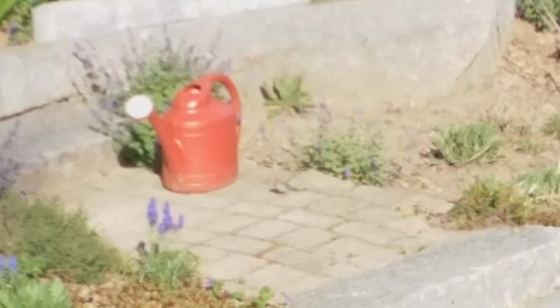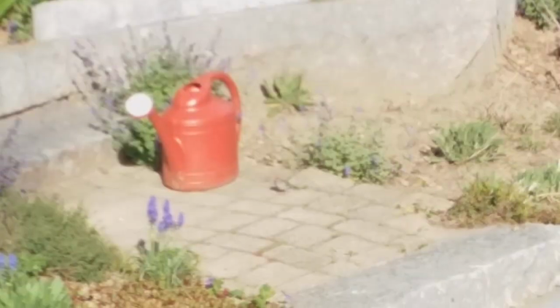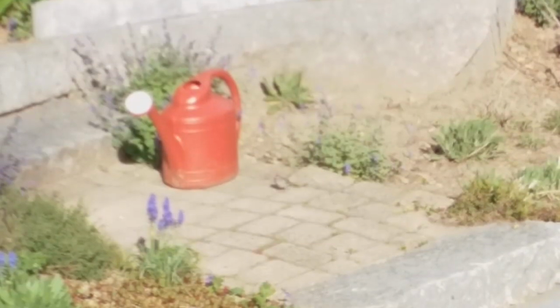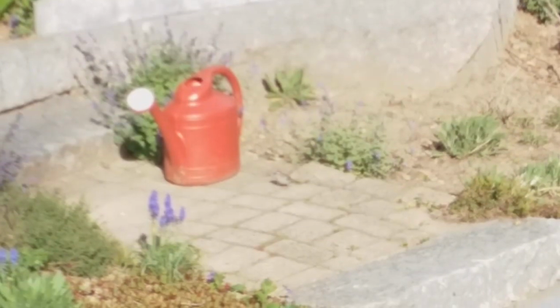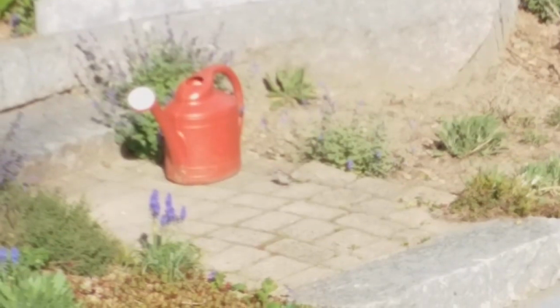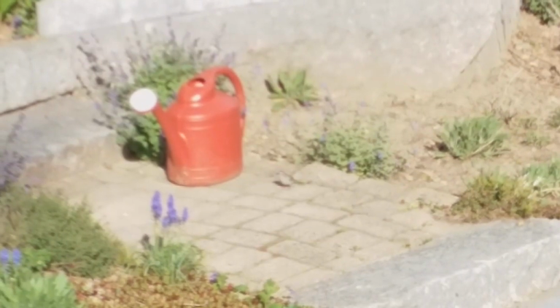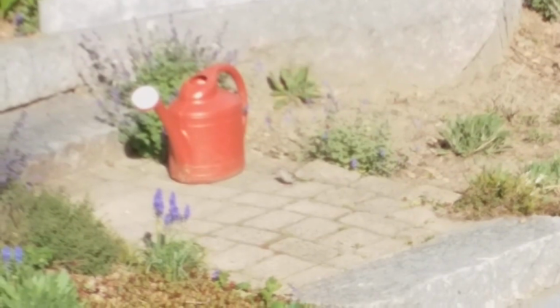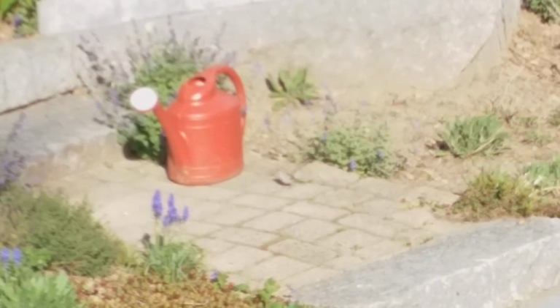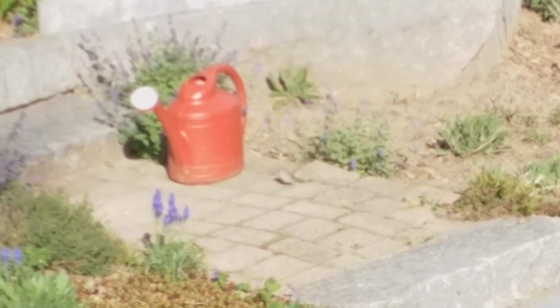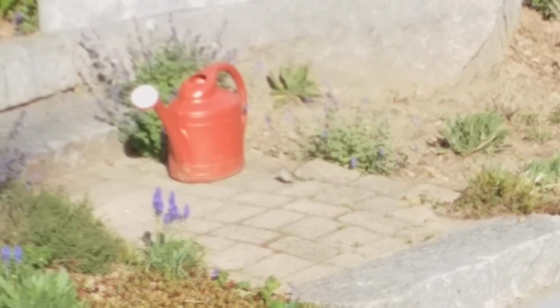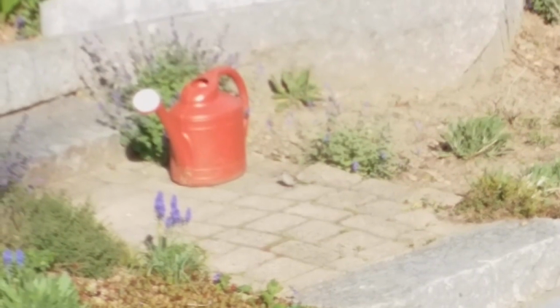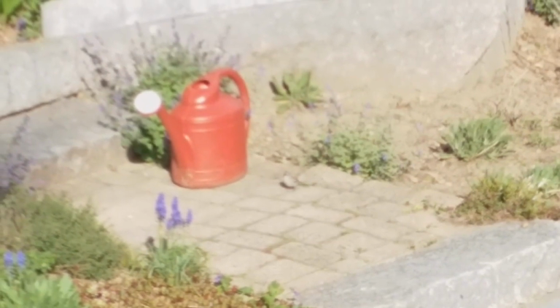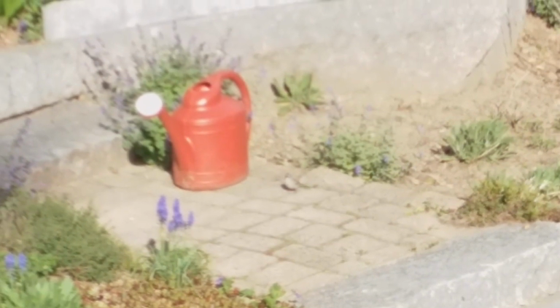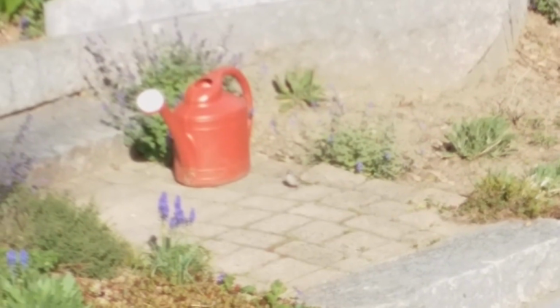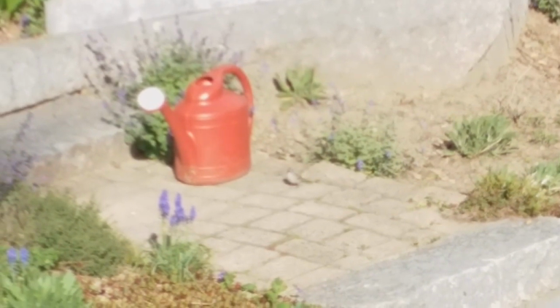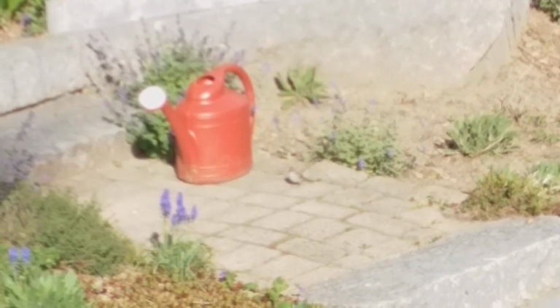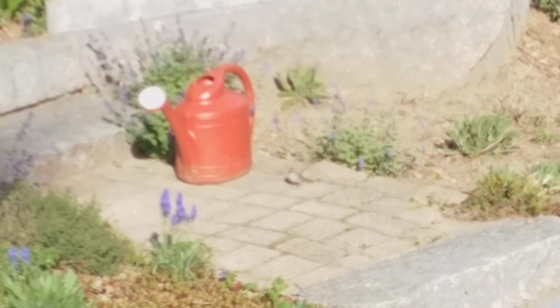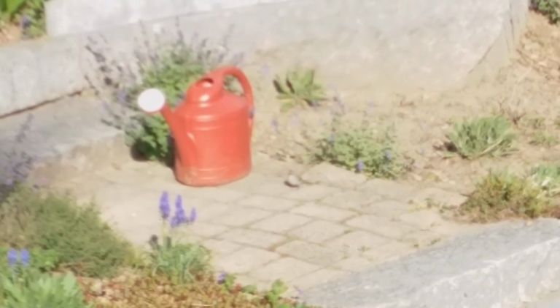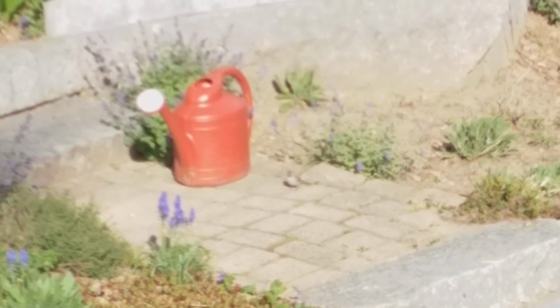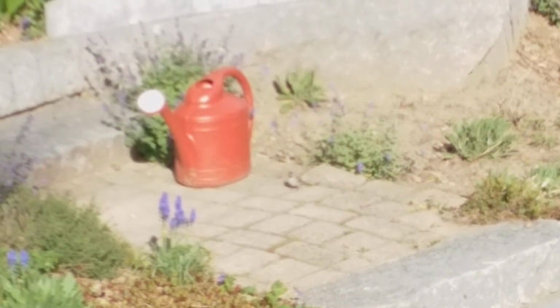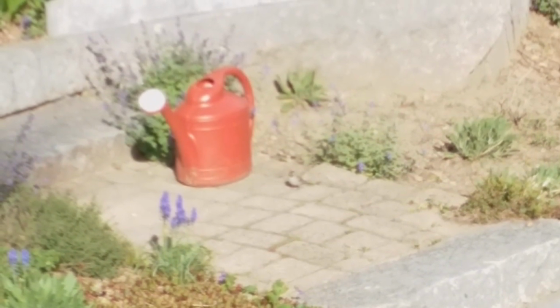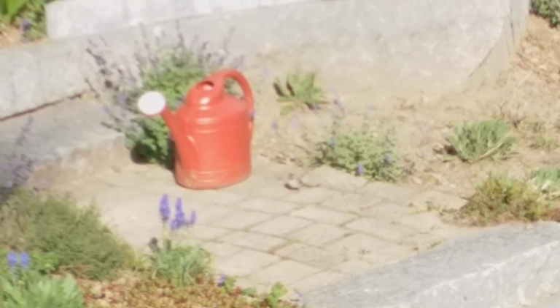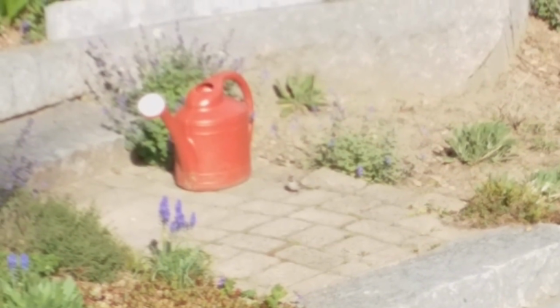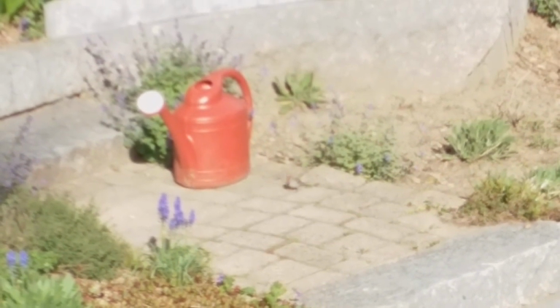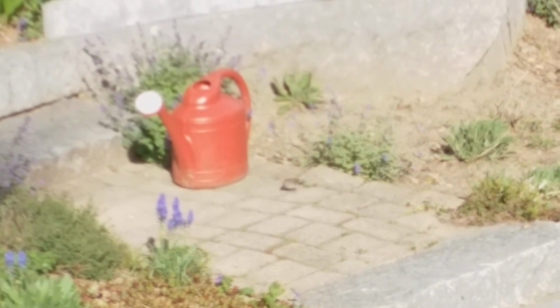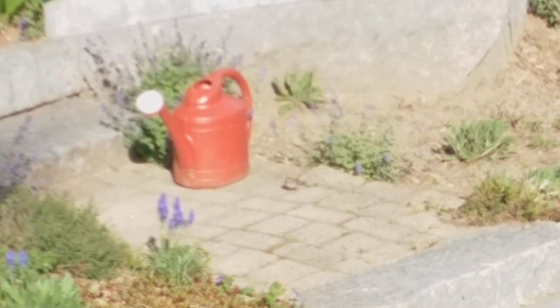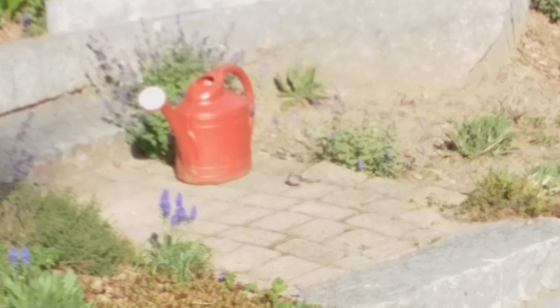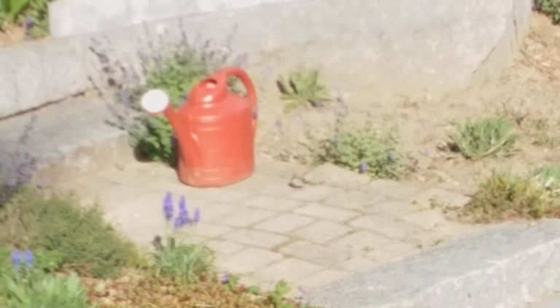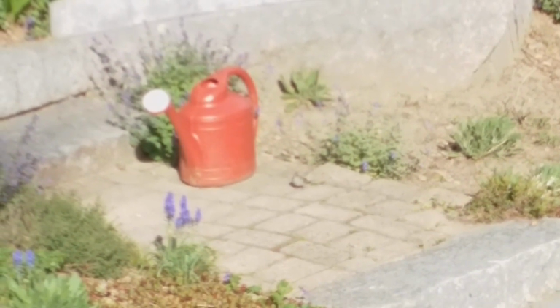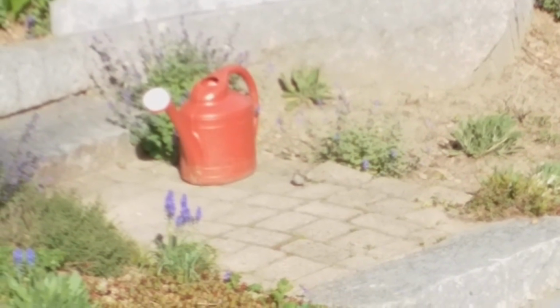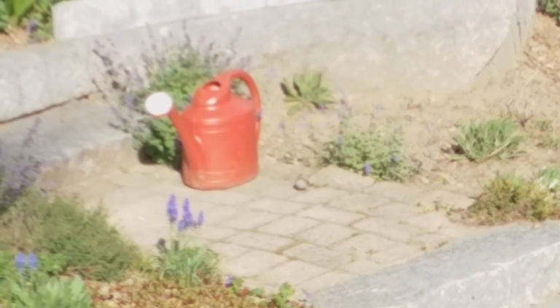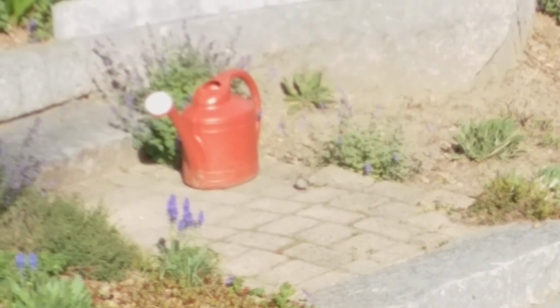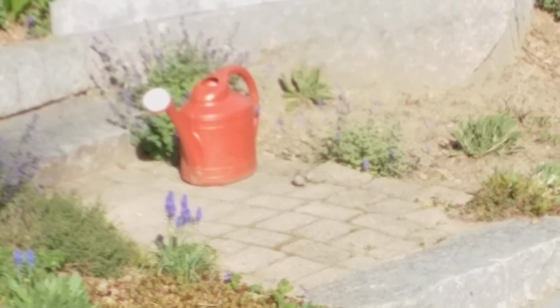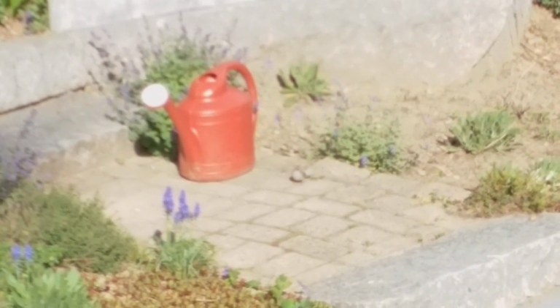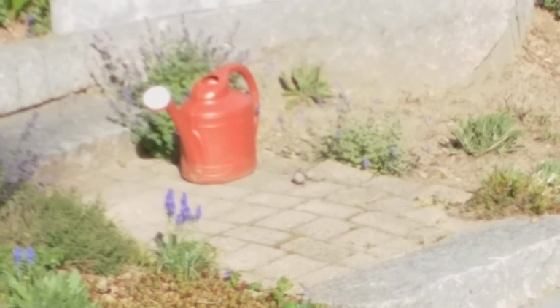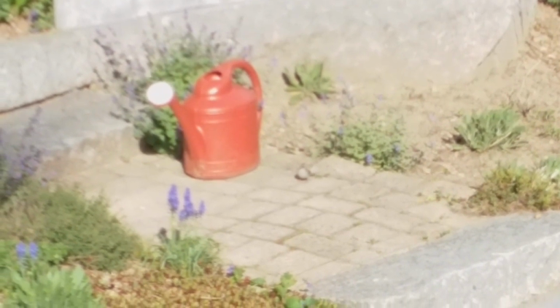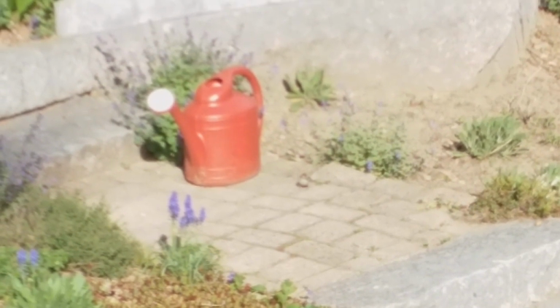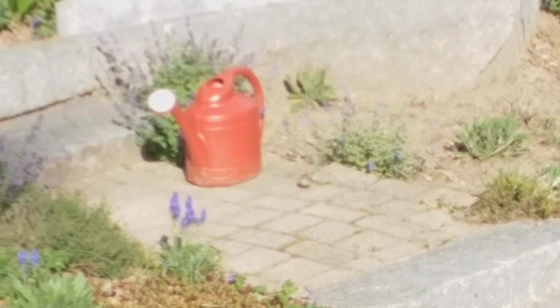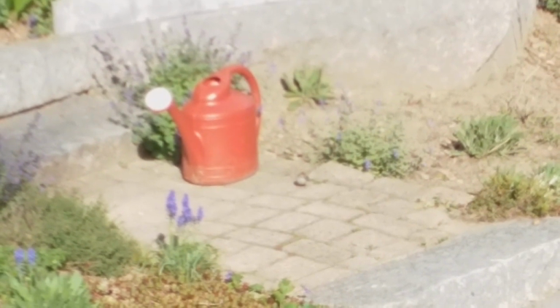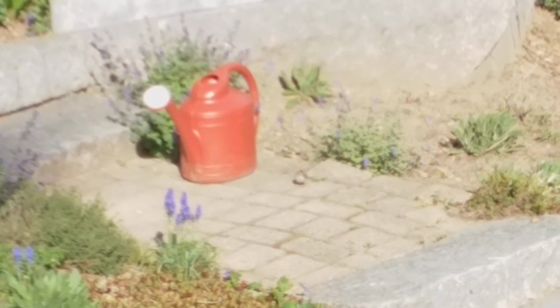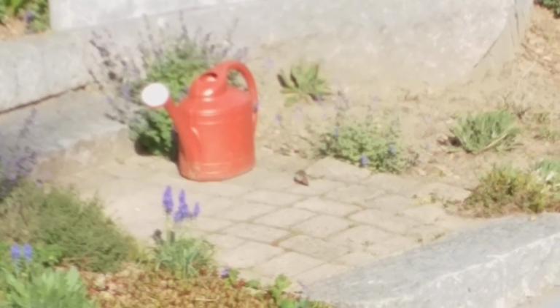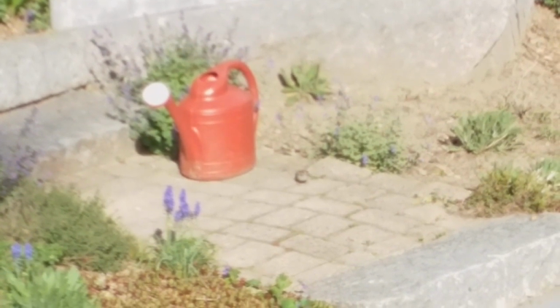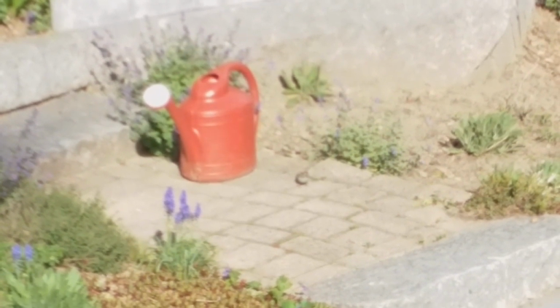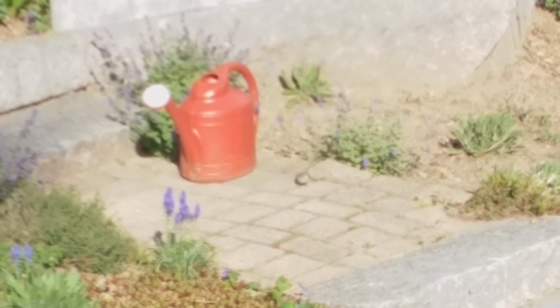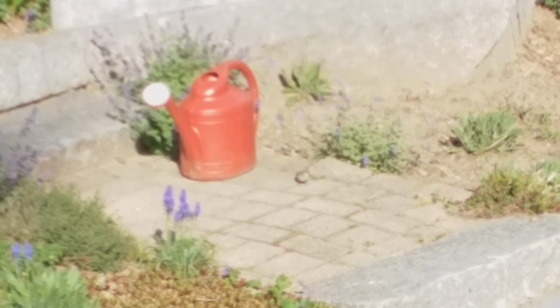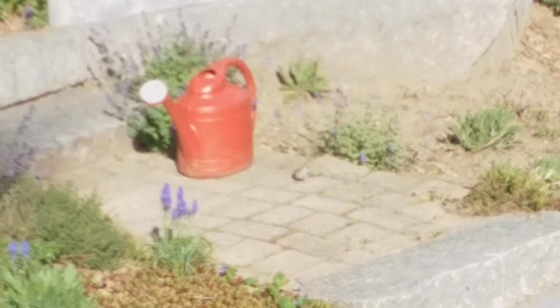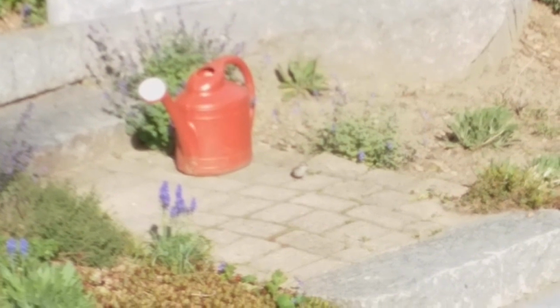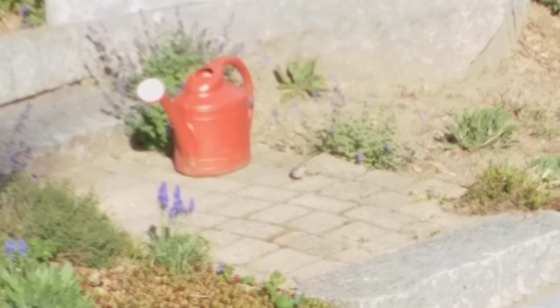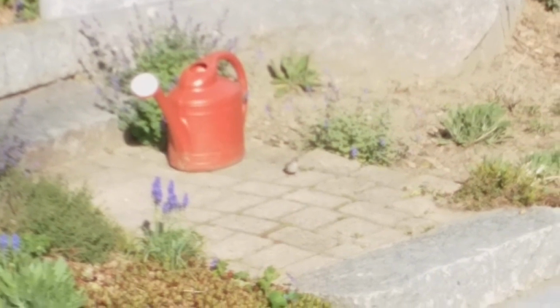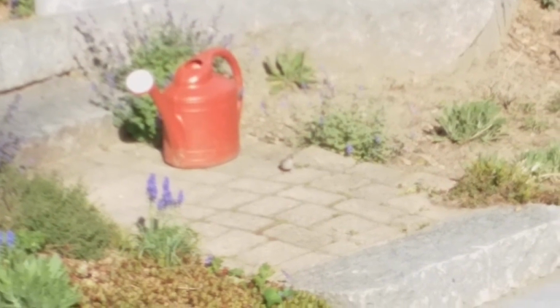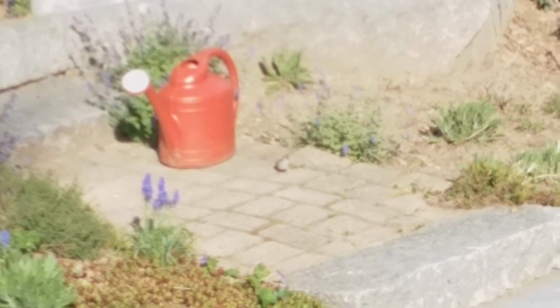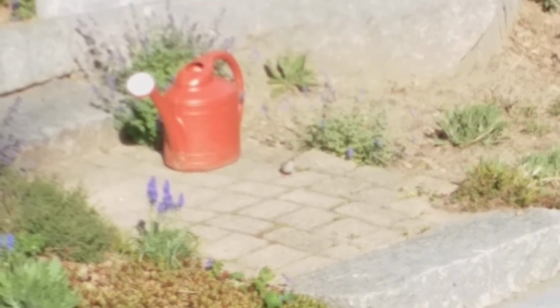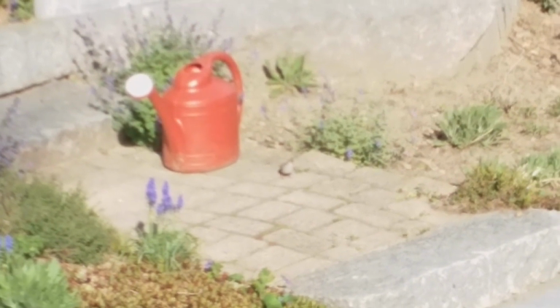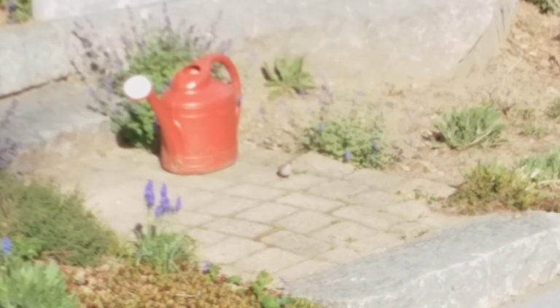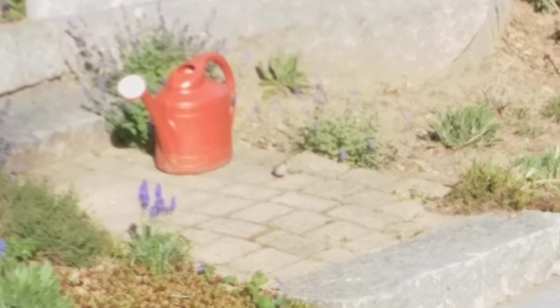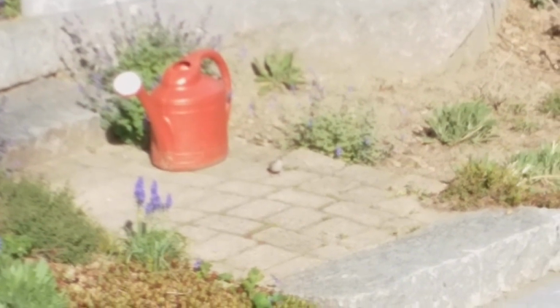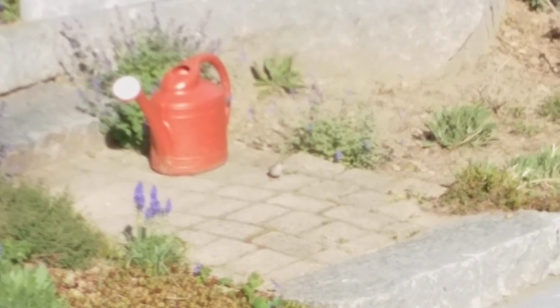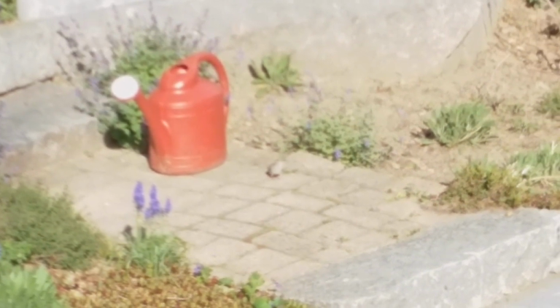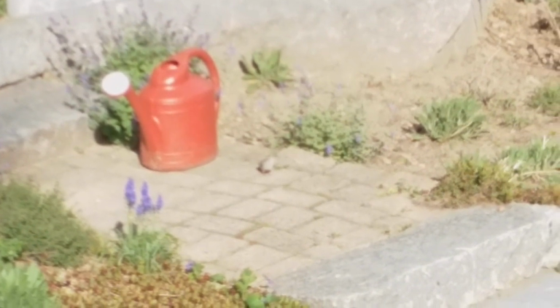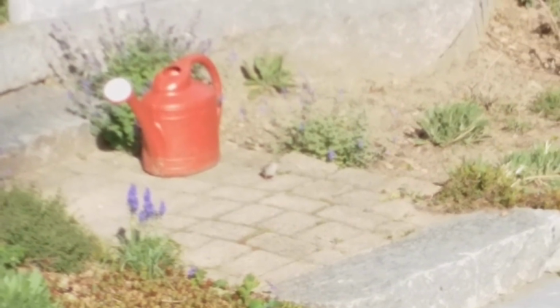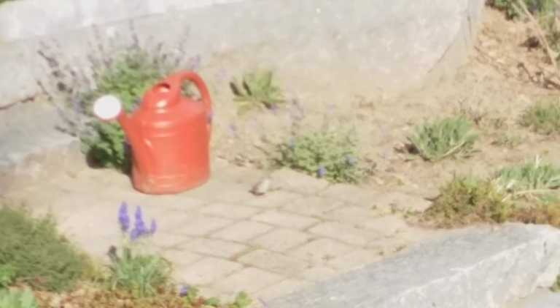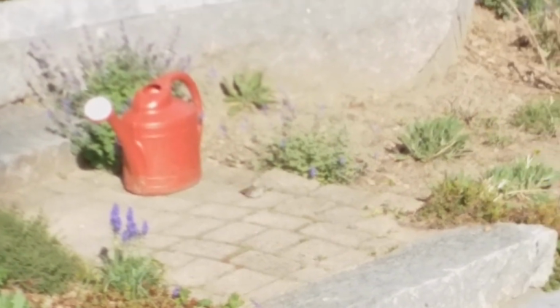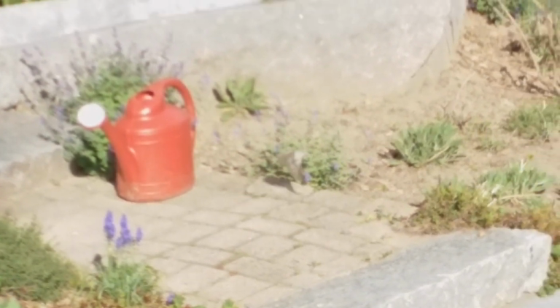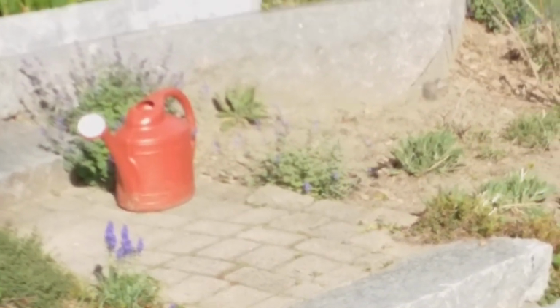A little chipping sparrow by the watering can. Oh, it's got a little stick — must be making its nest nearby.